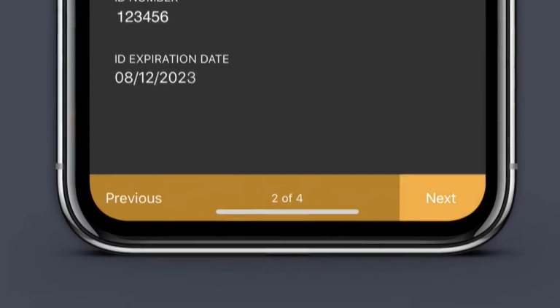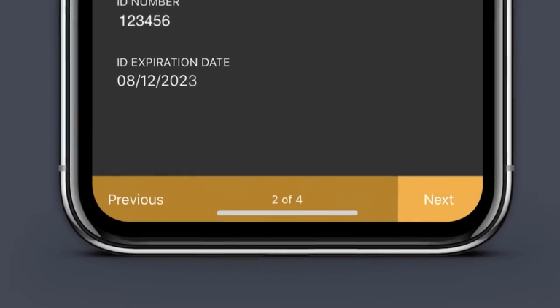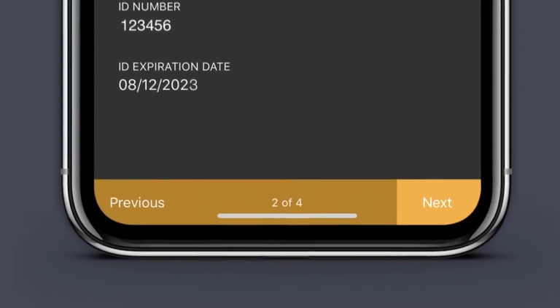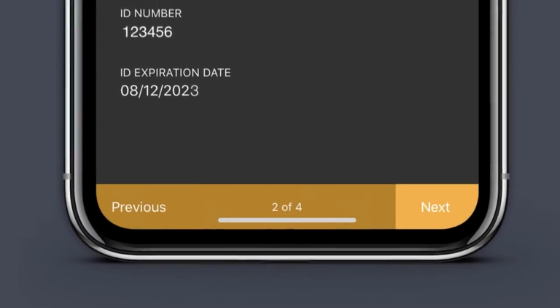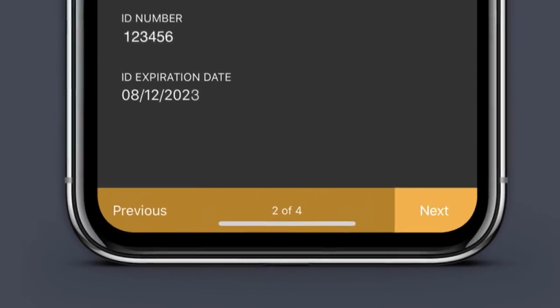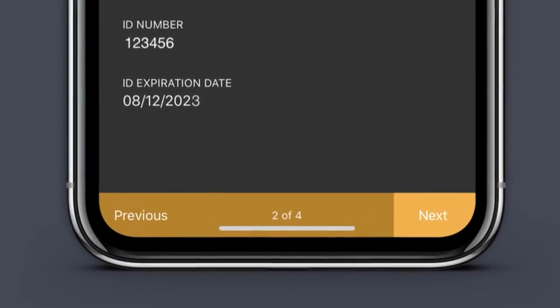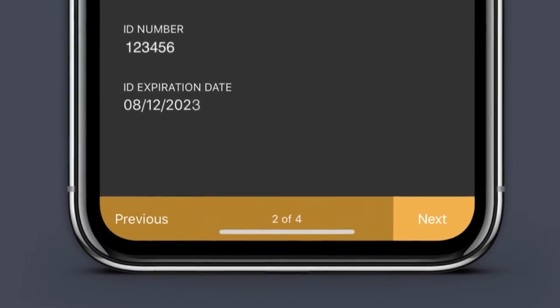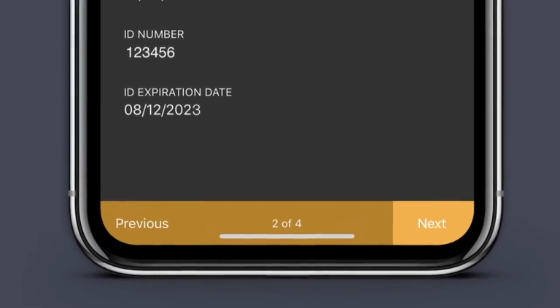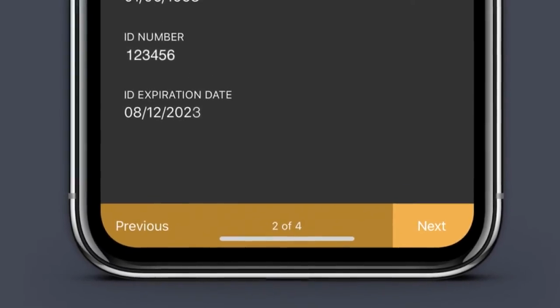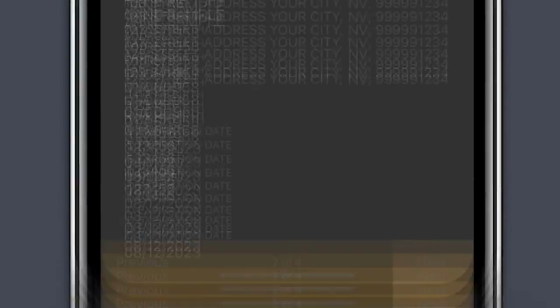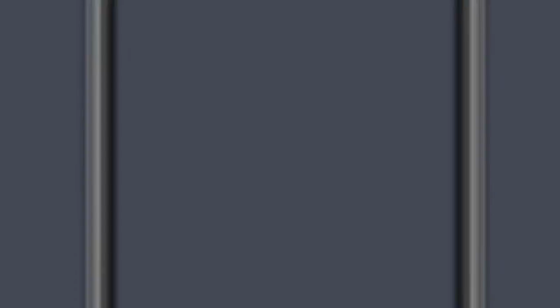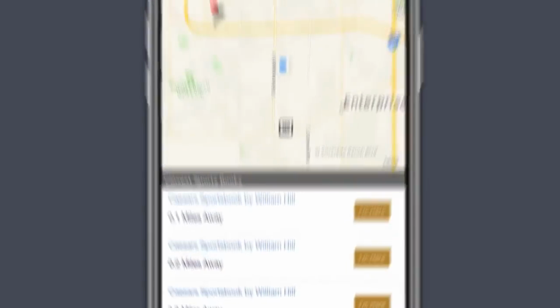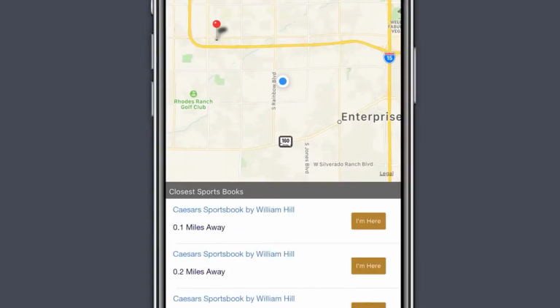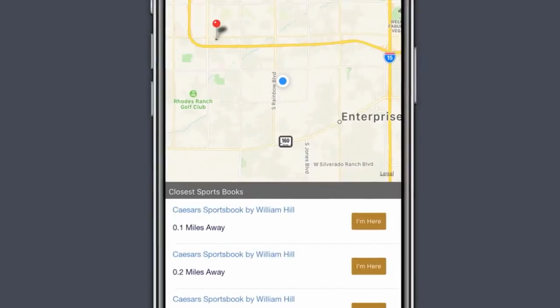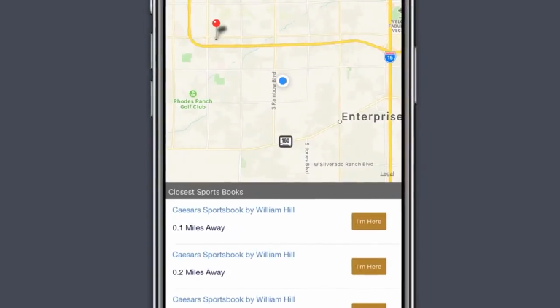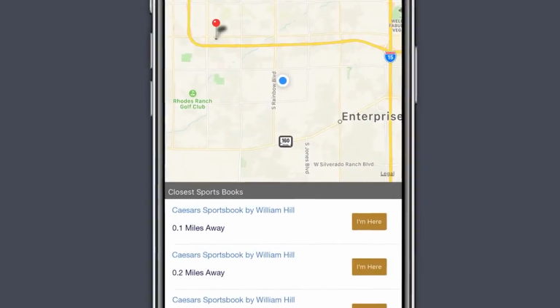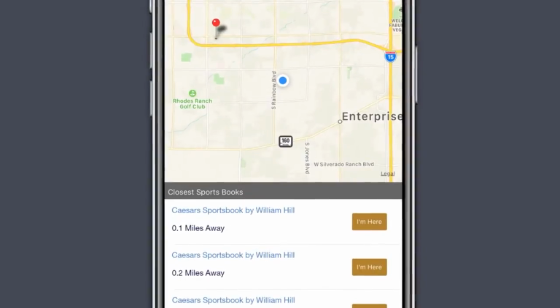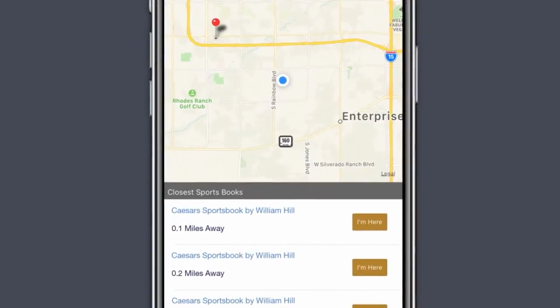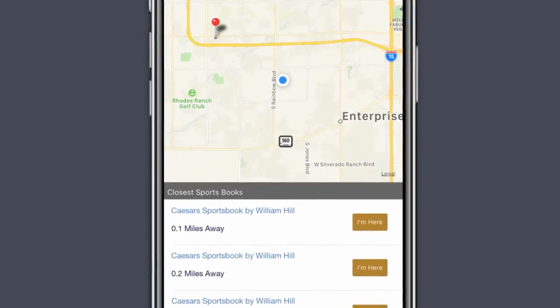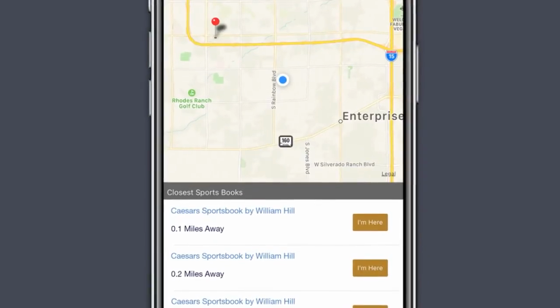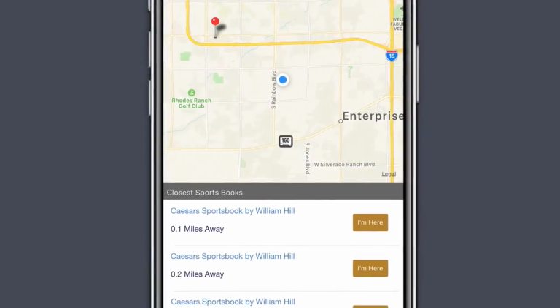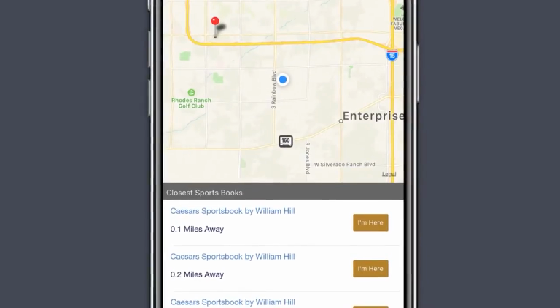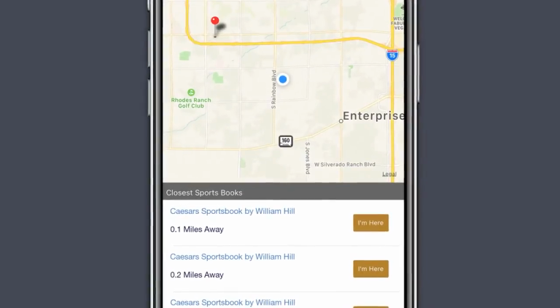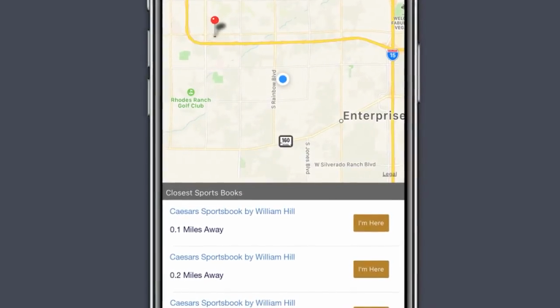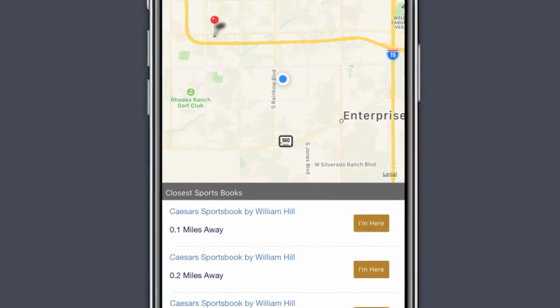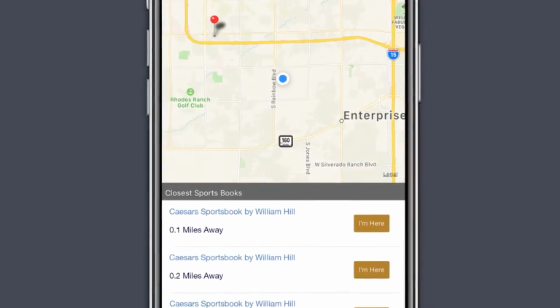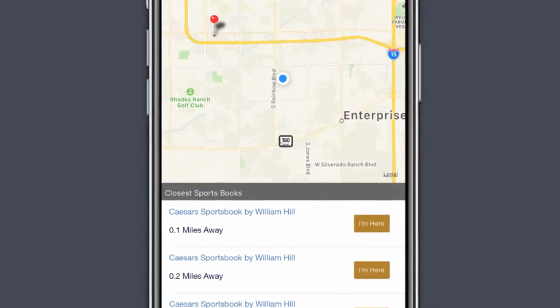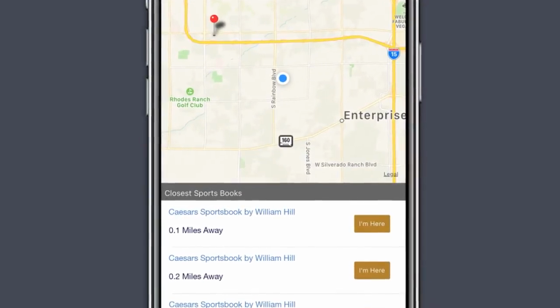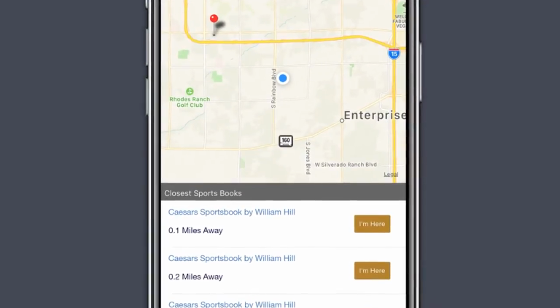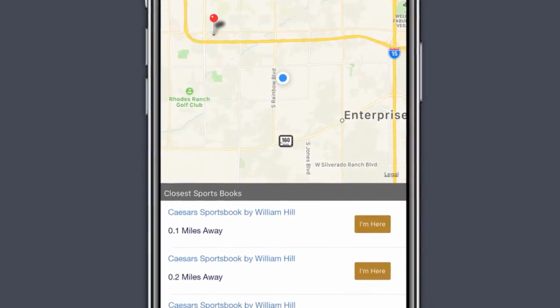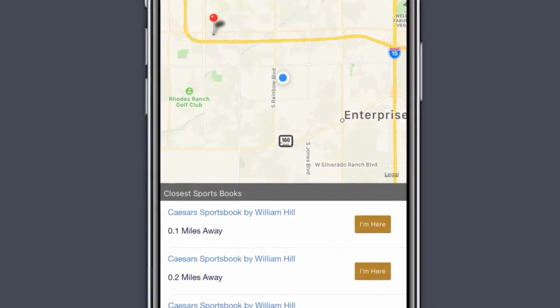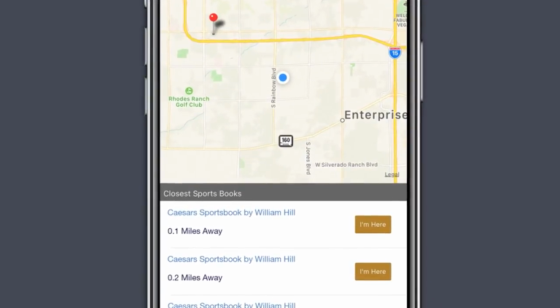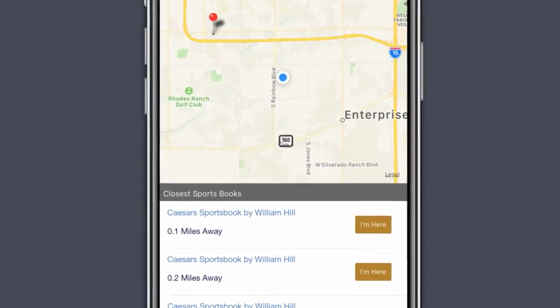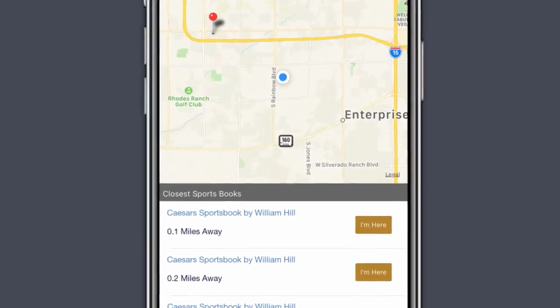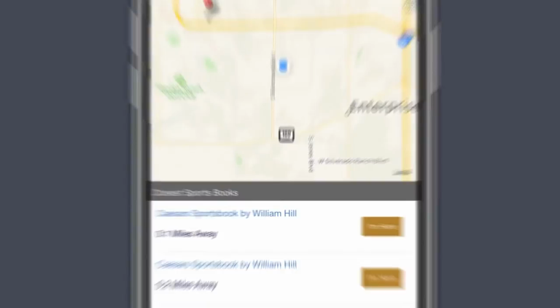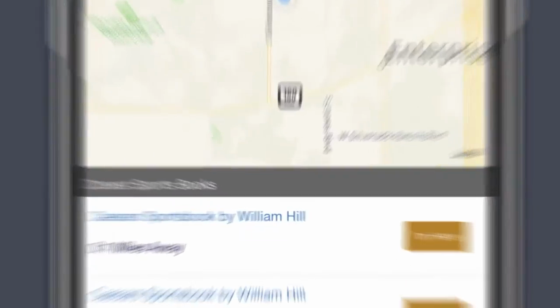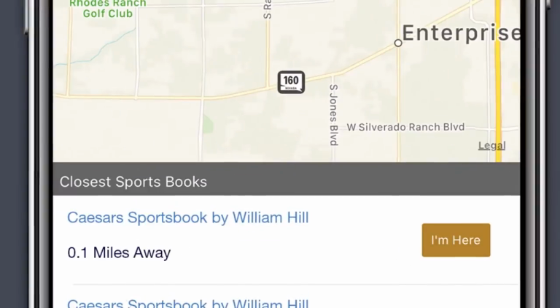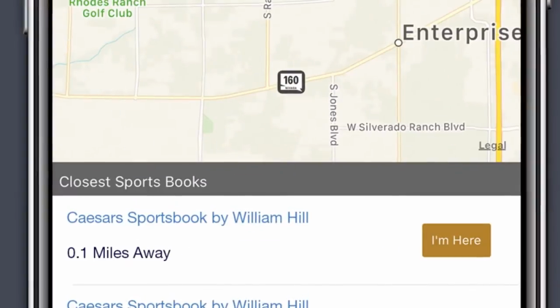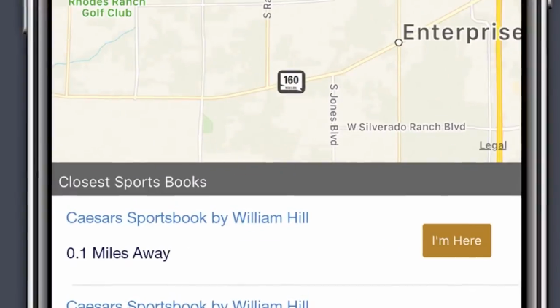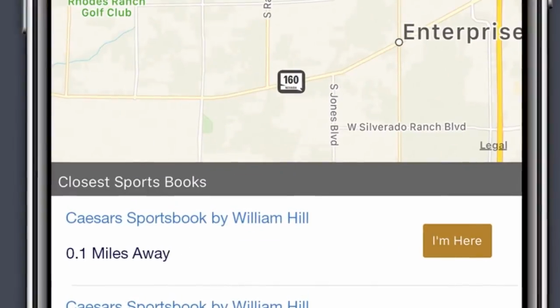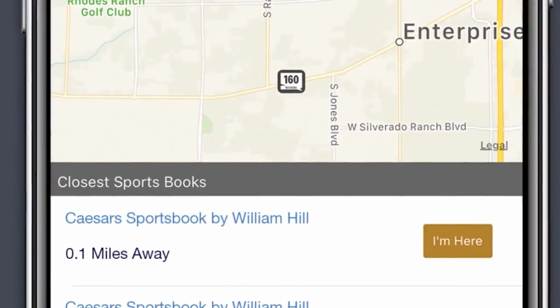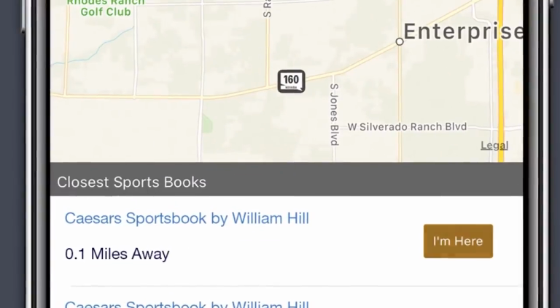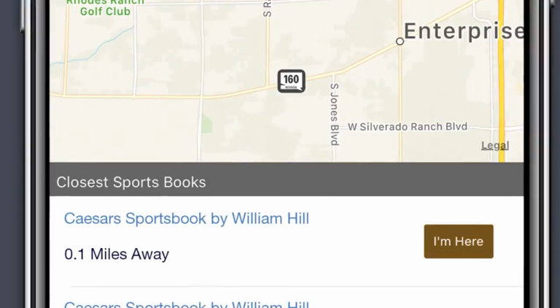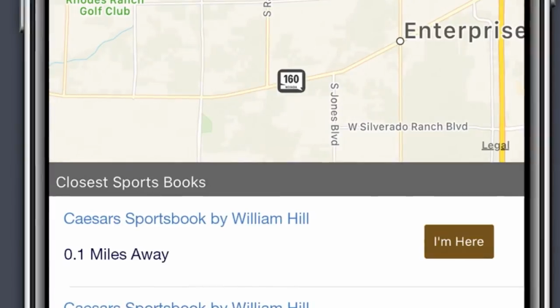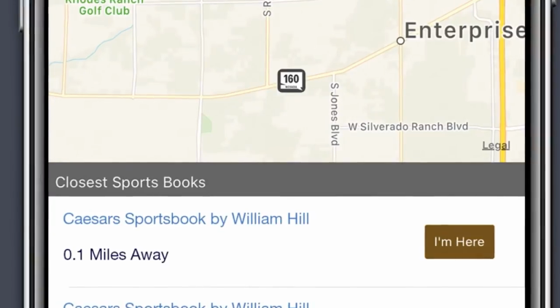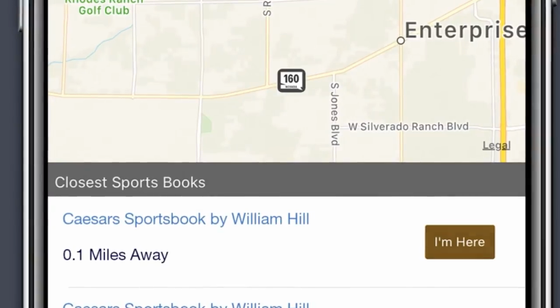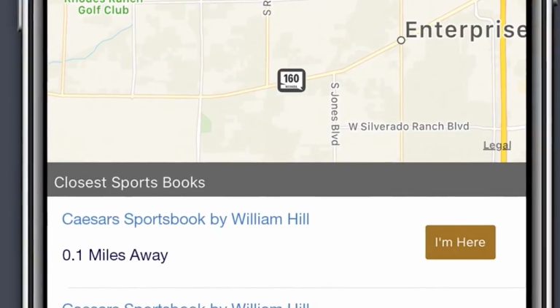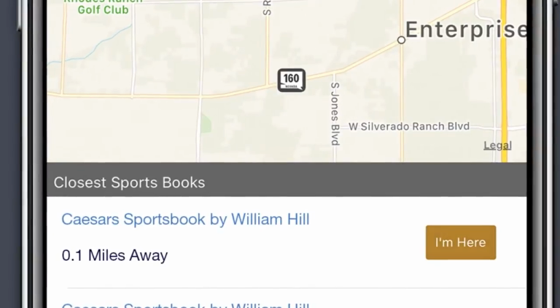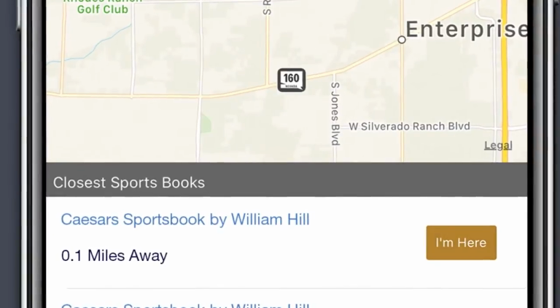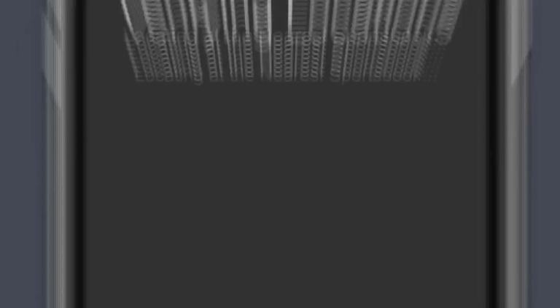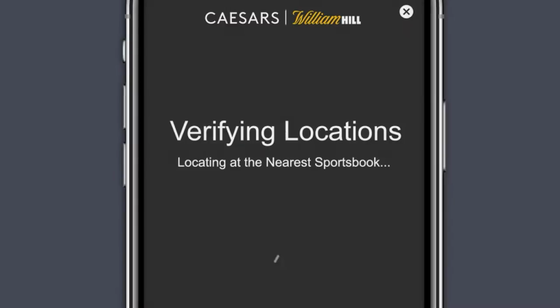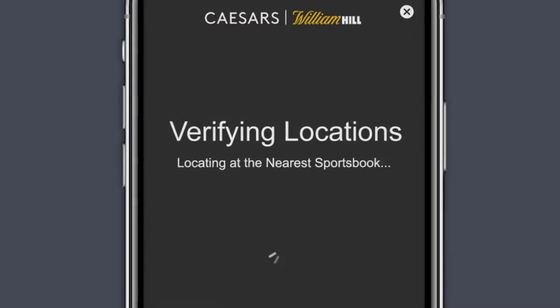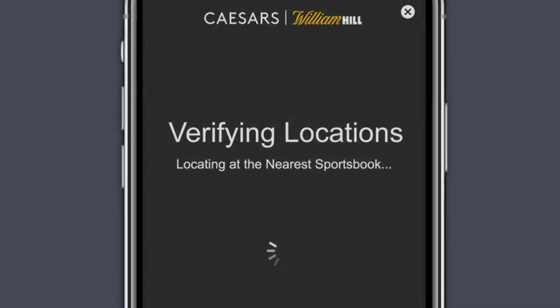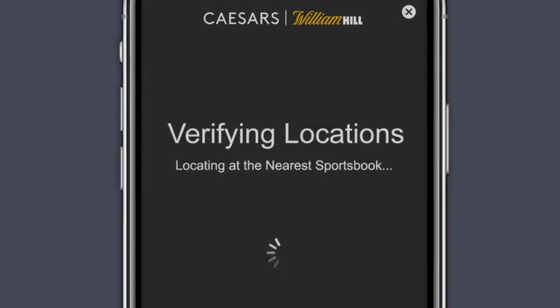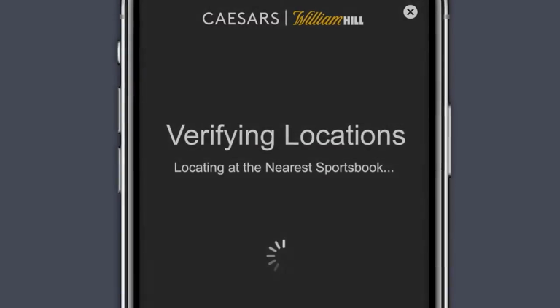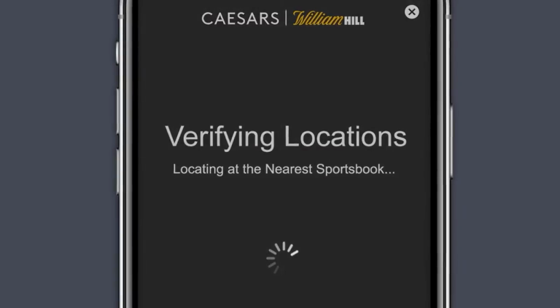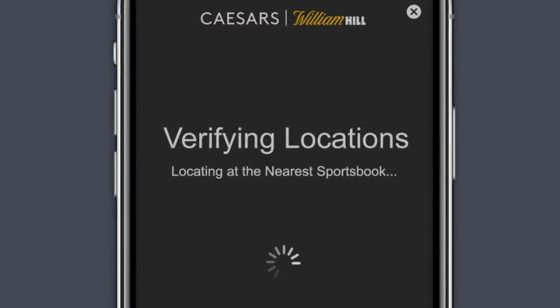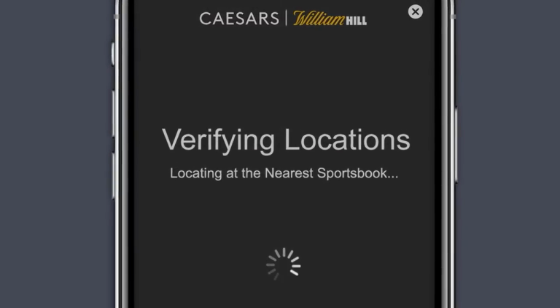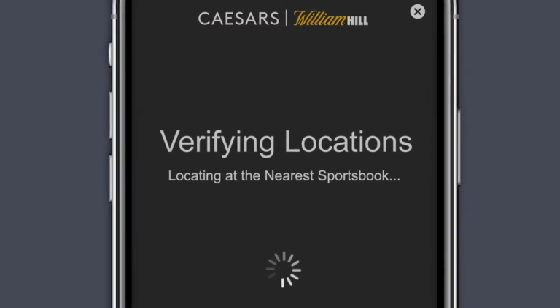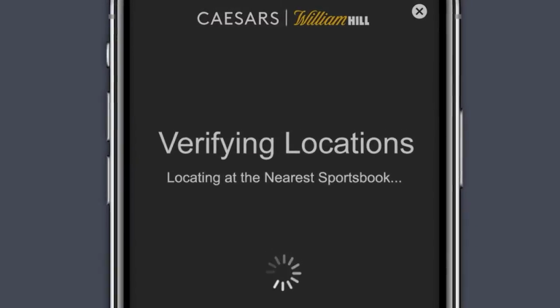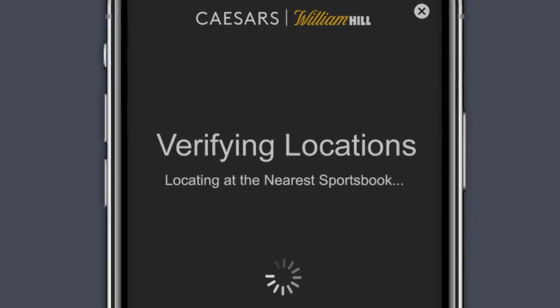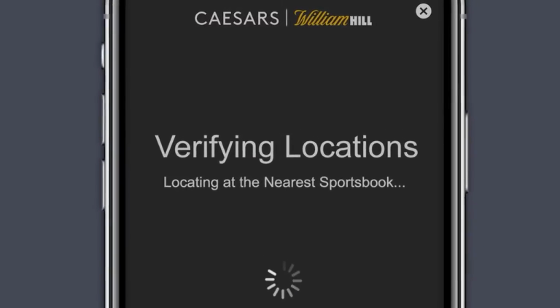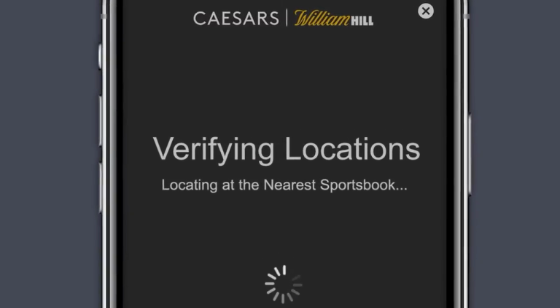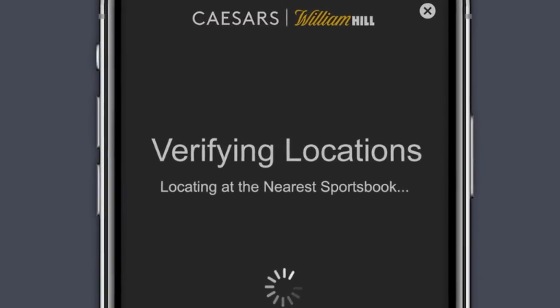Once entered, head on over to your nearest sportsbook. Once there, tap on the I'm here button and the app will verify your location.